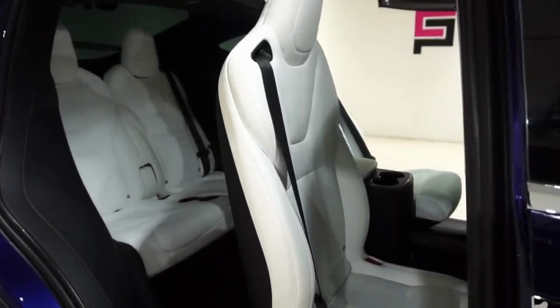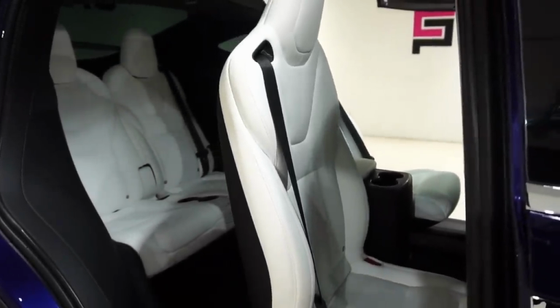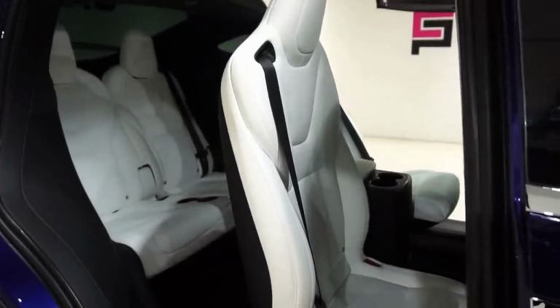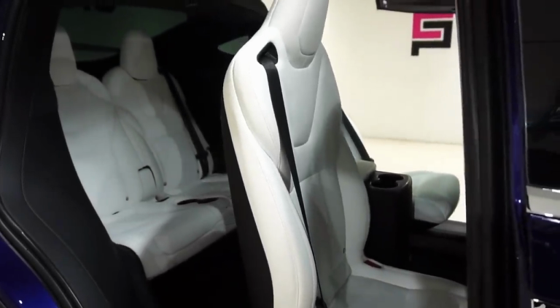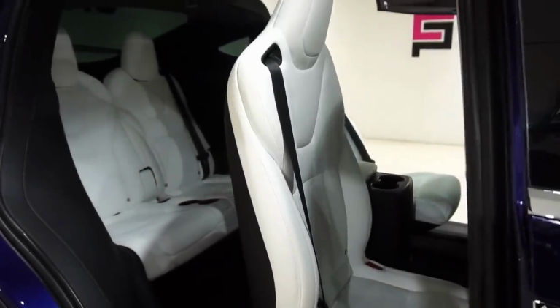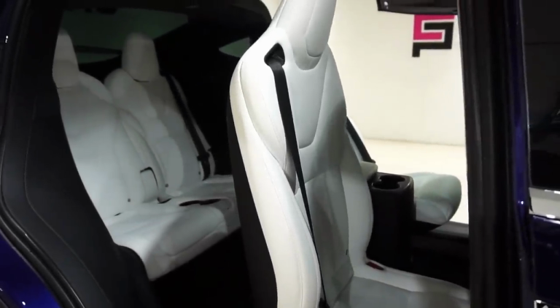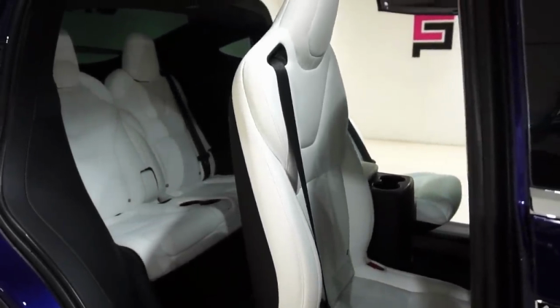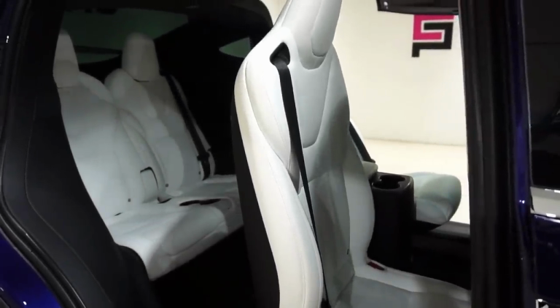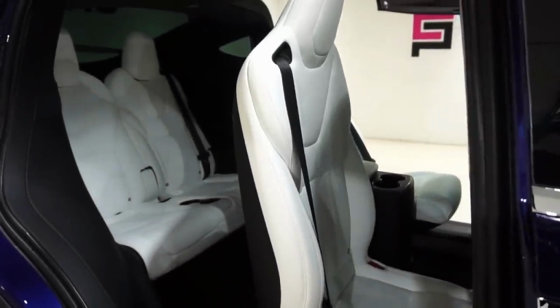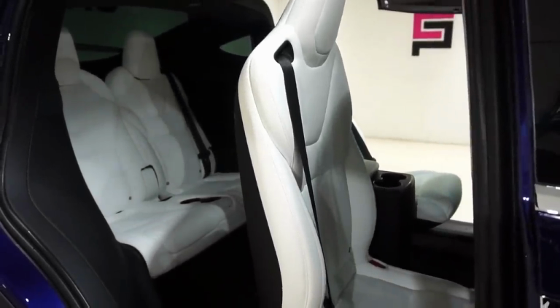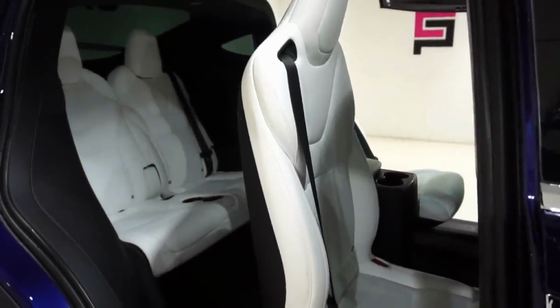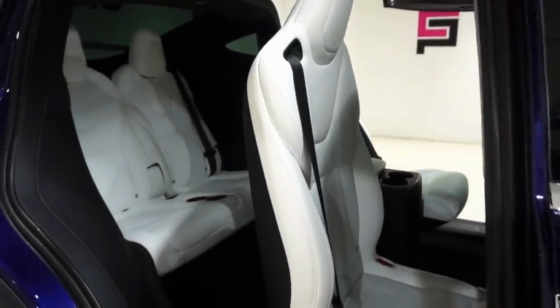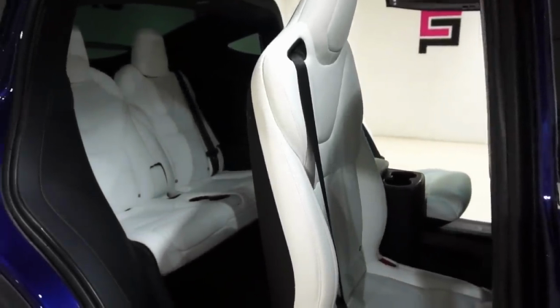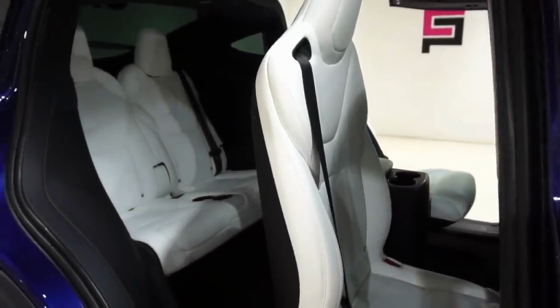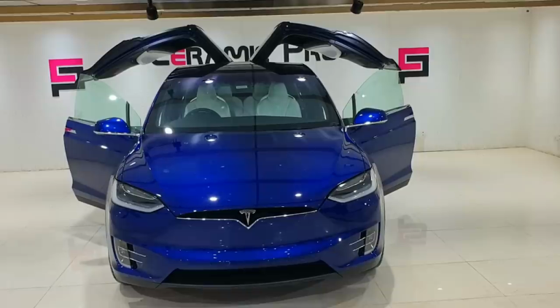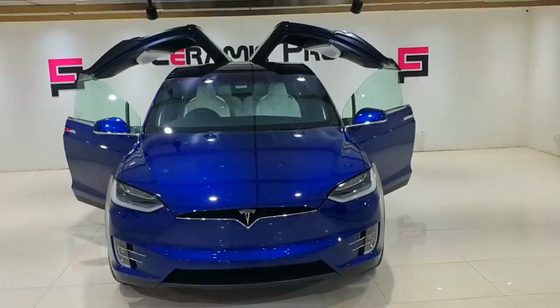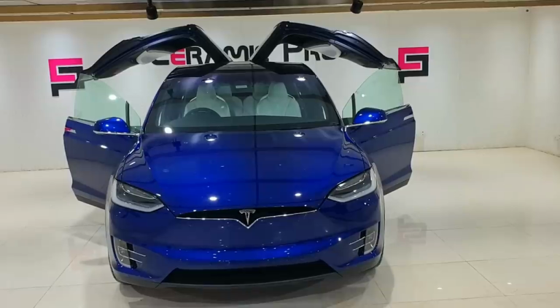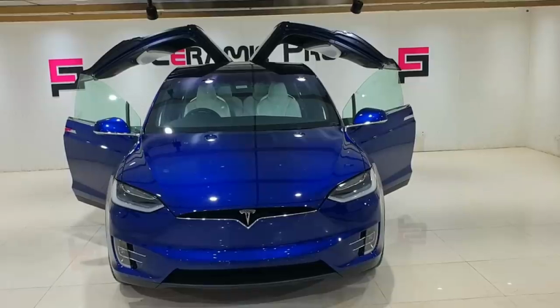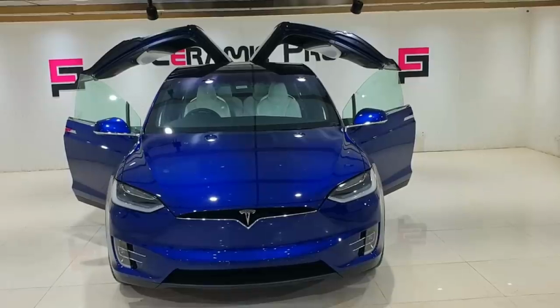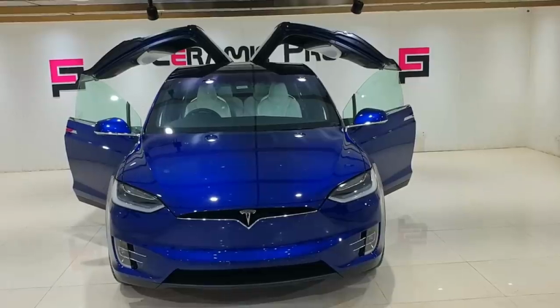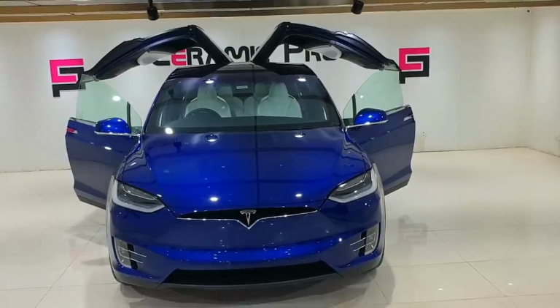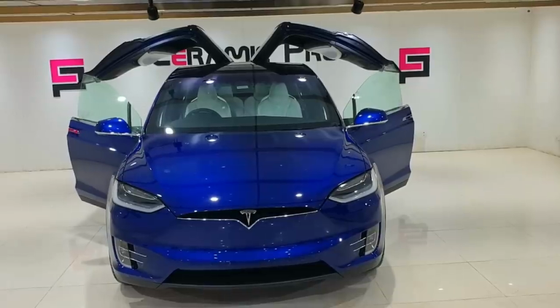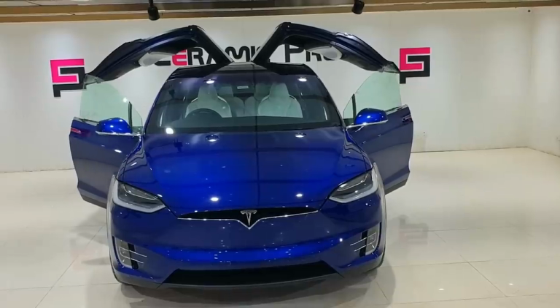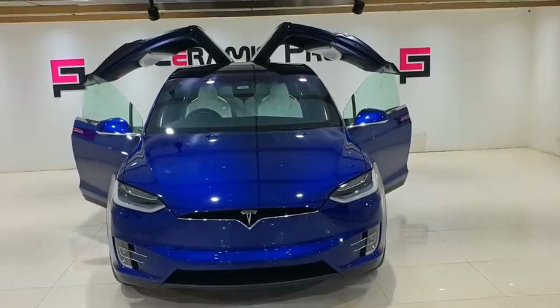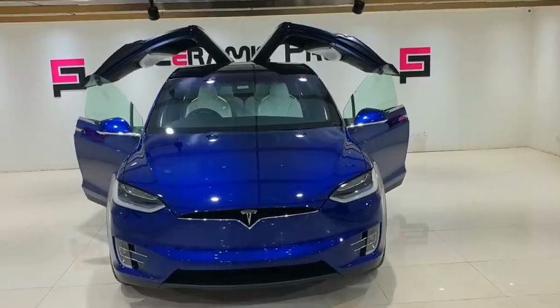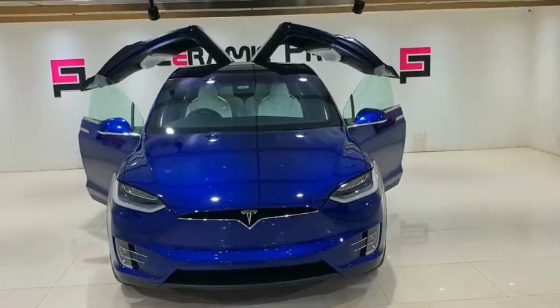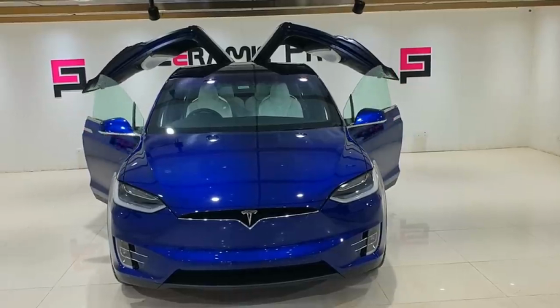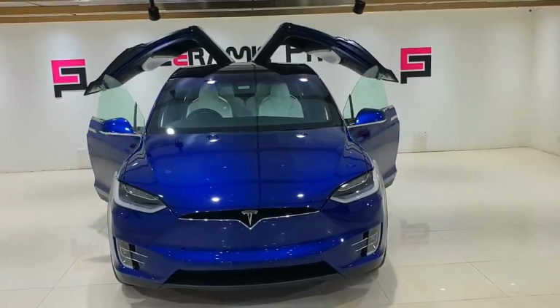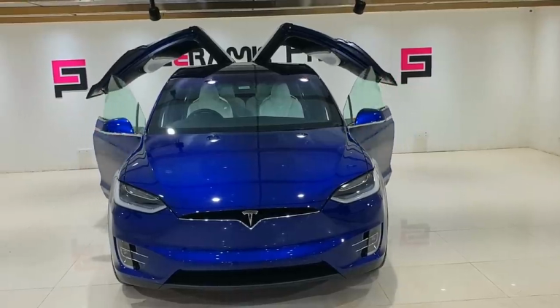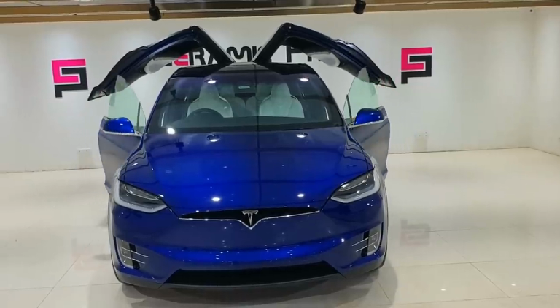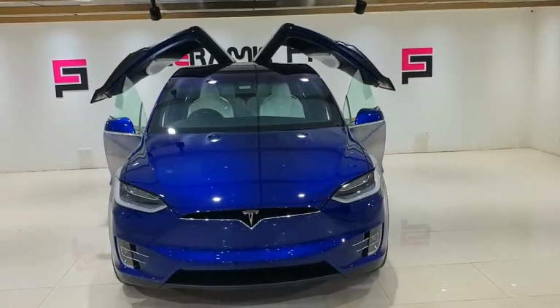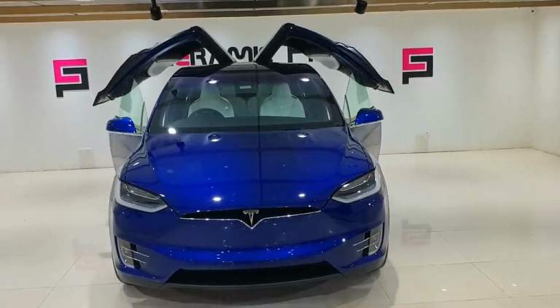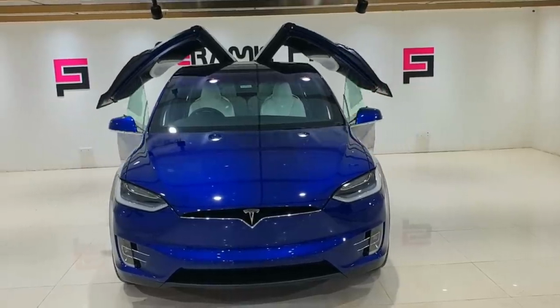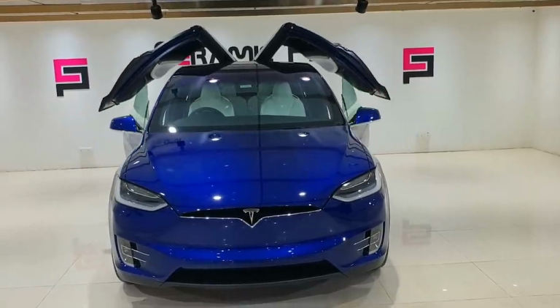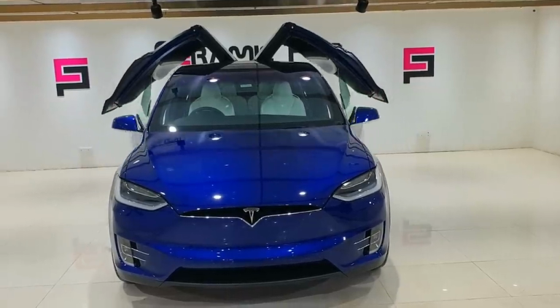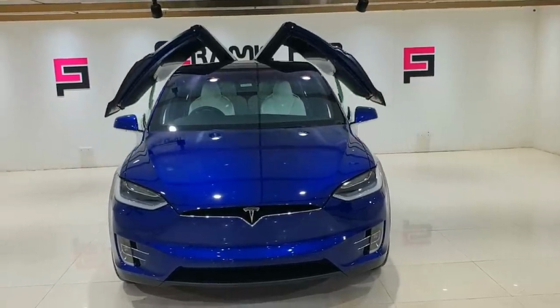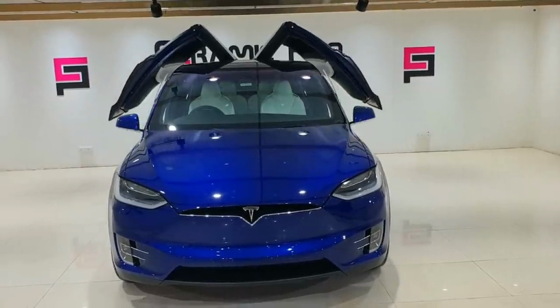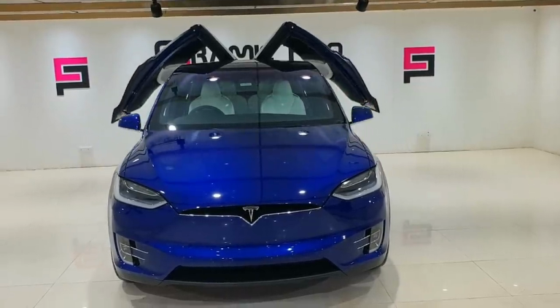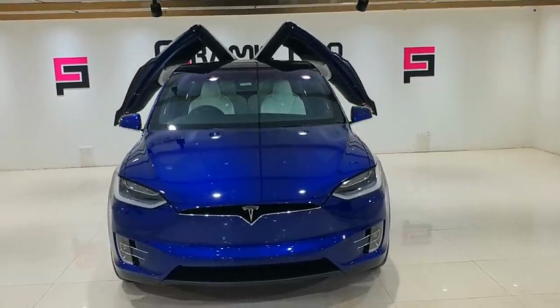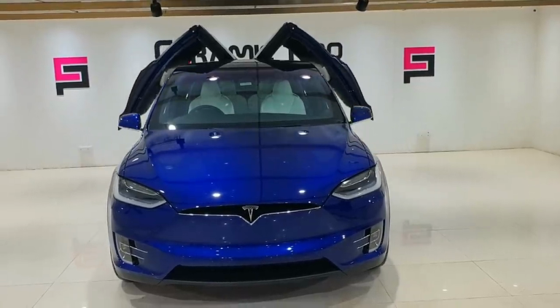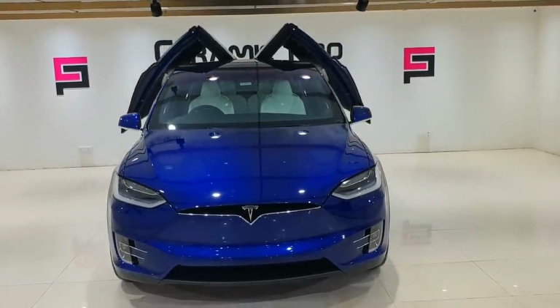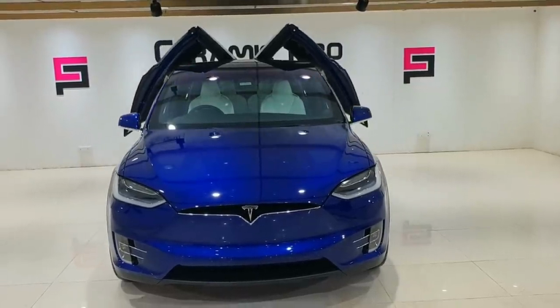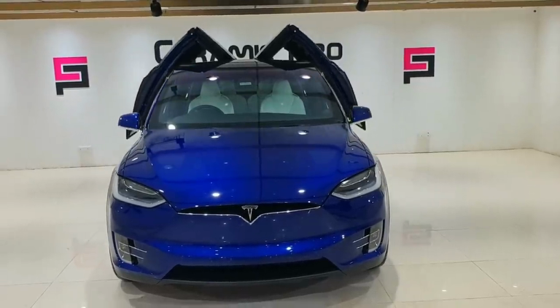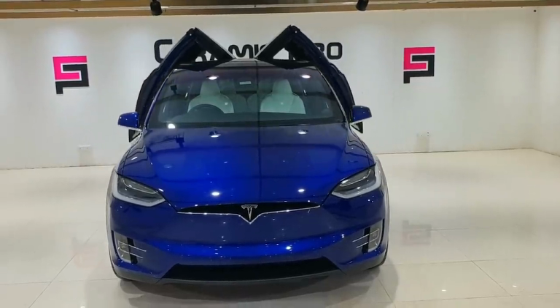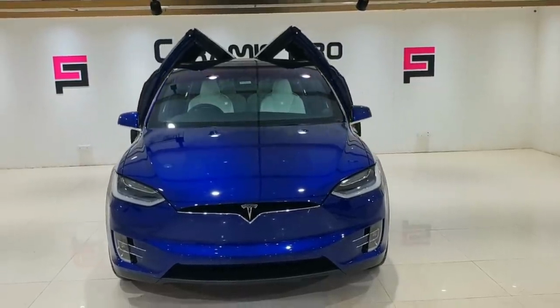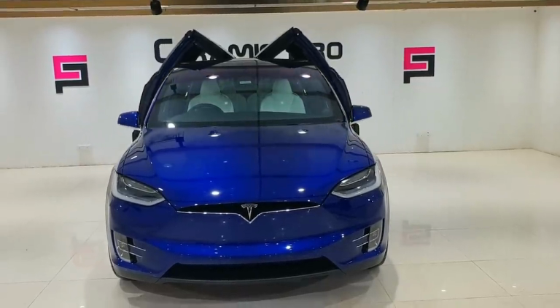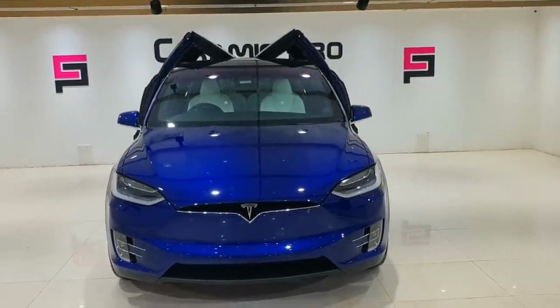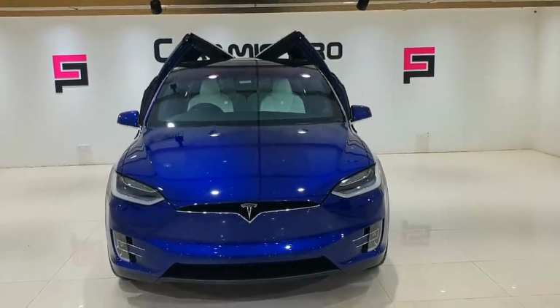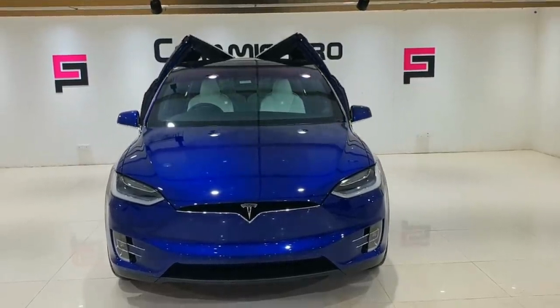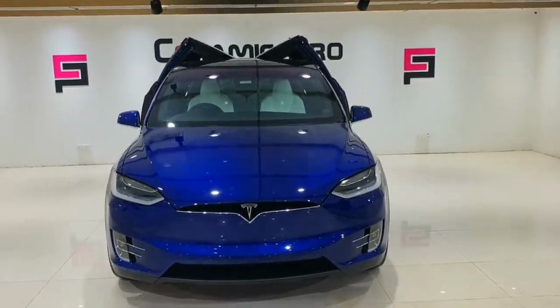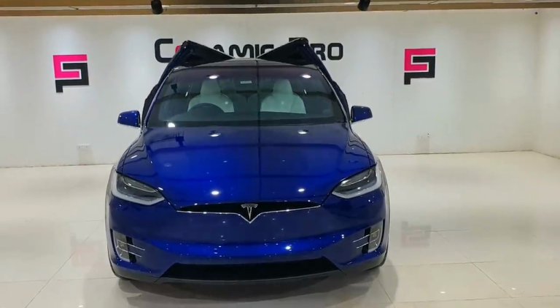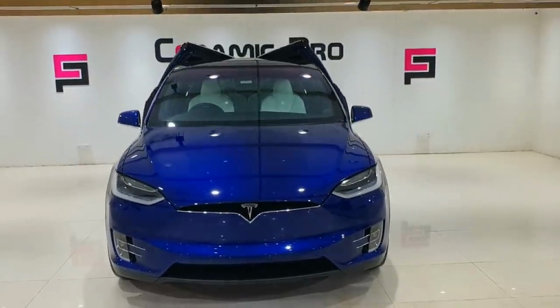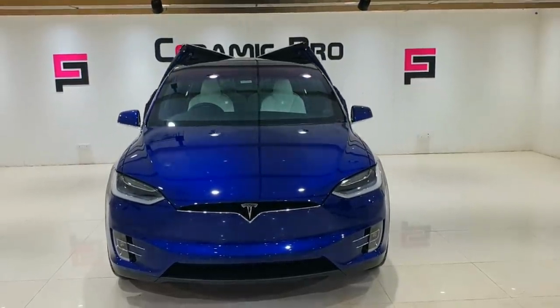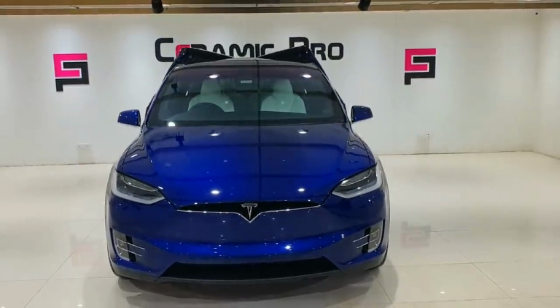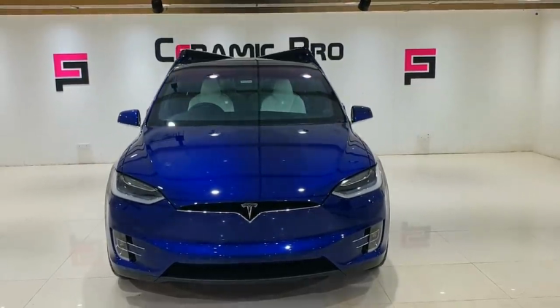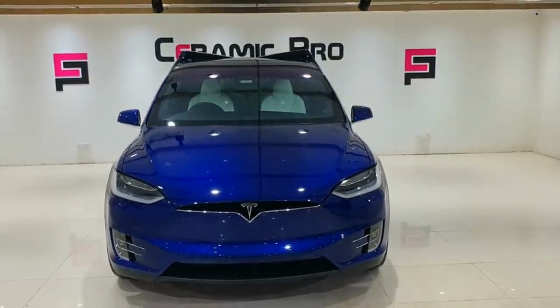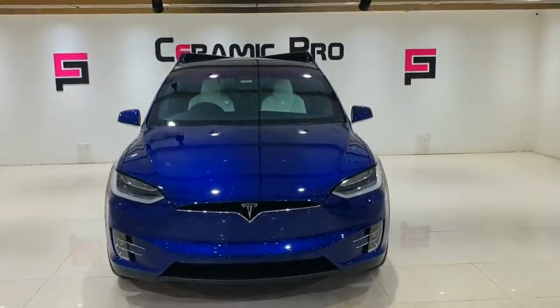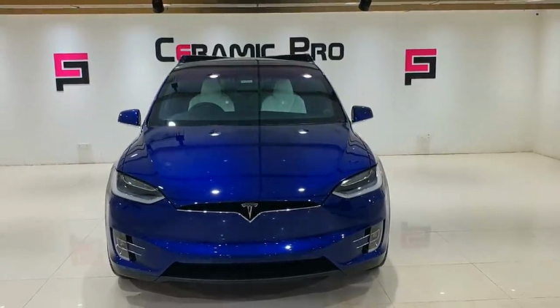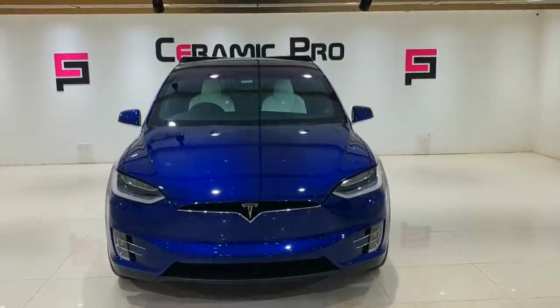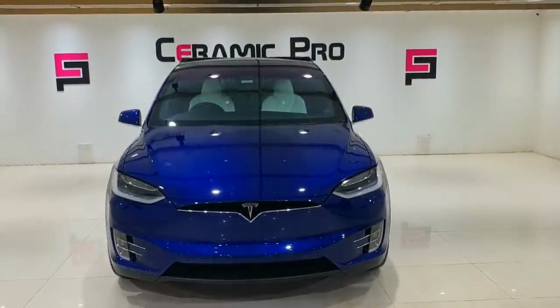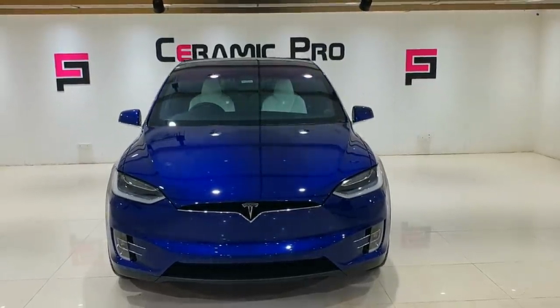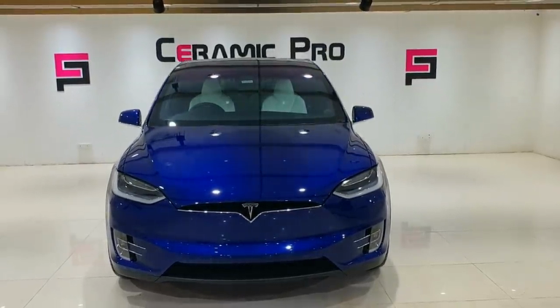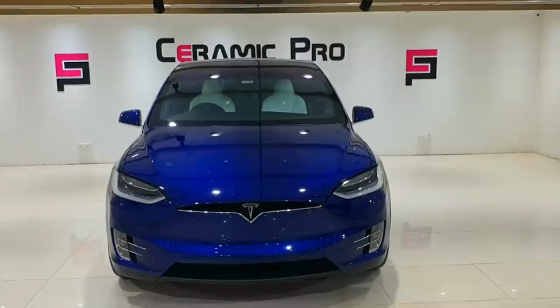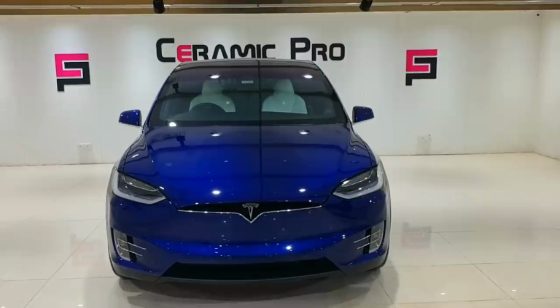The falcon wing doors look amazing as they open up — really a standout feature that sets this car apart from the rest.